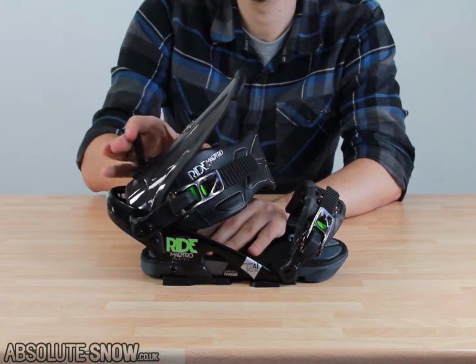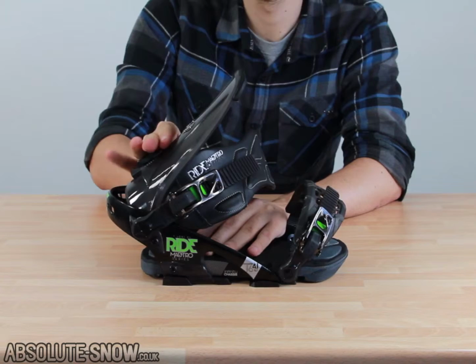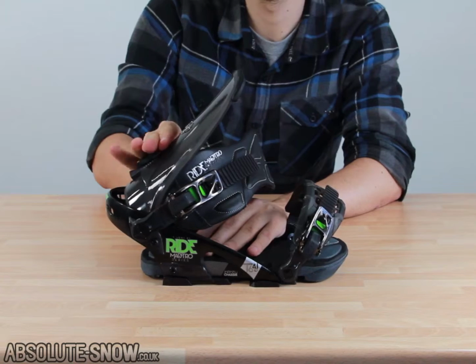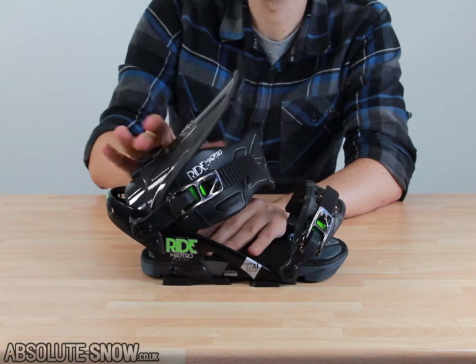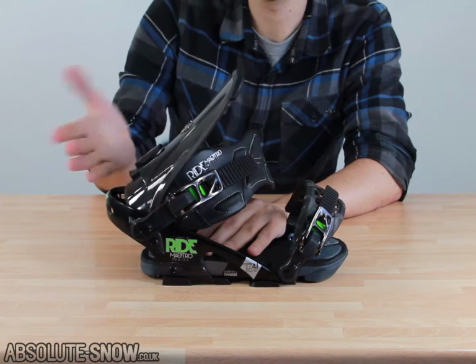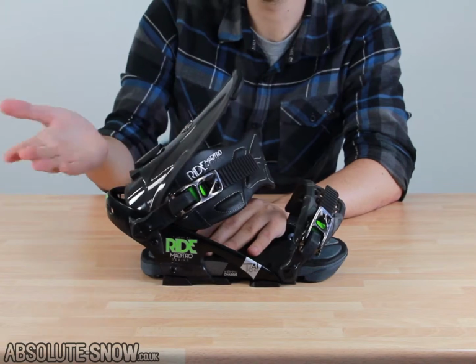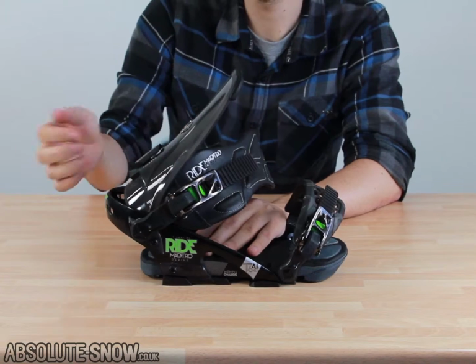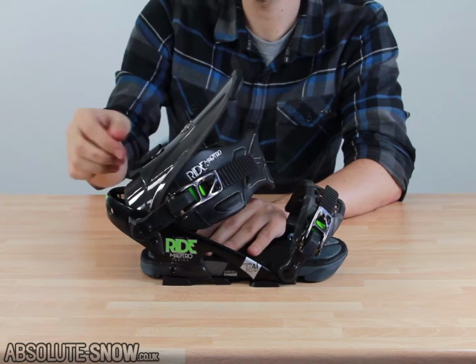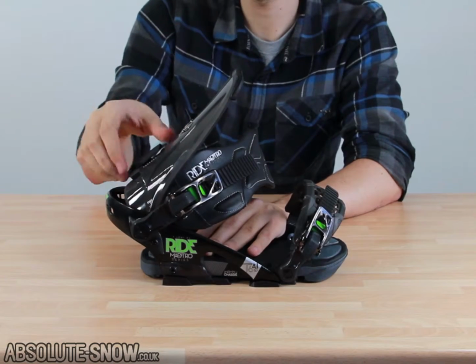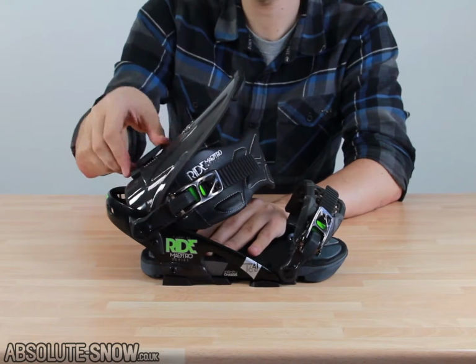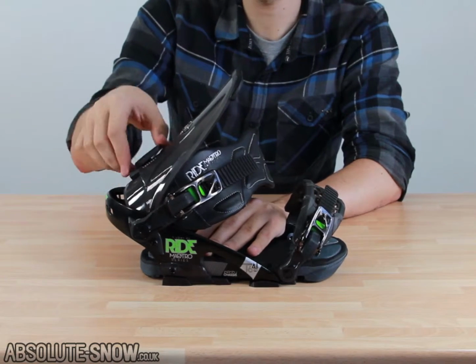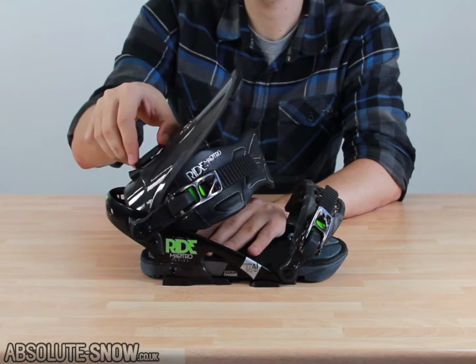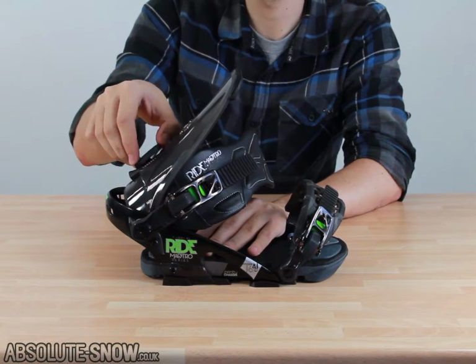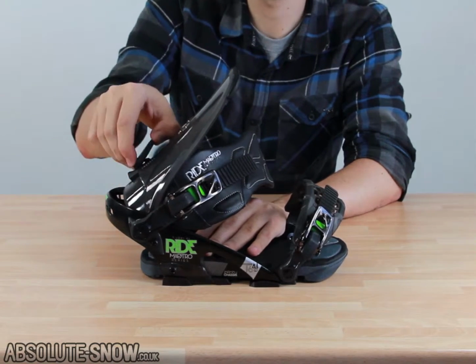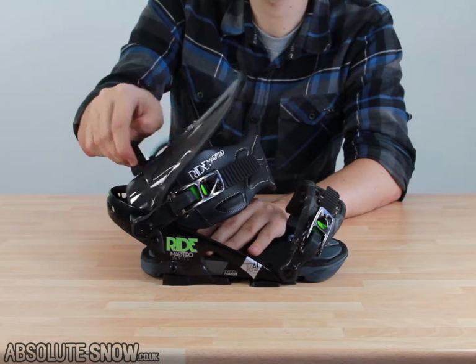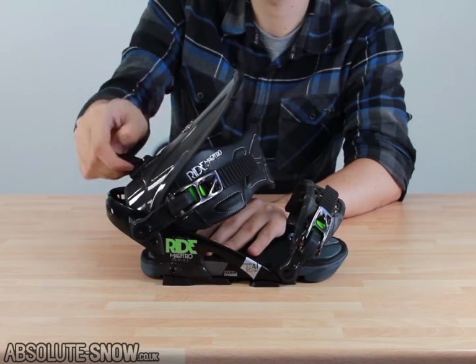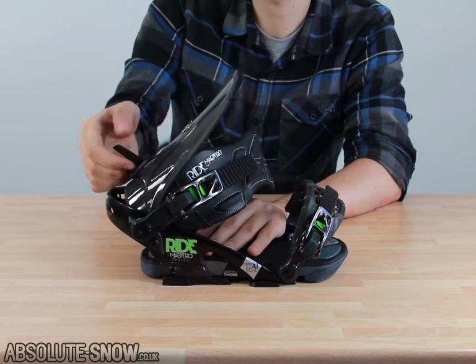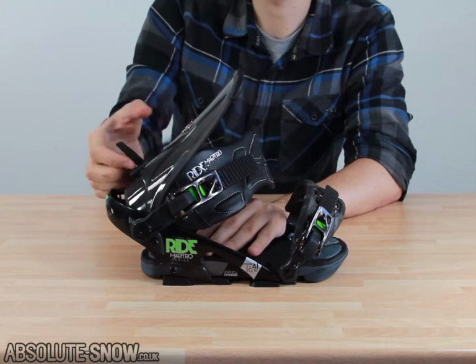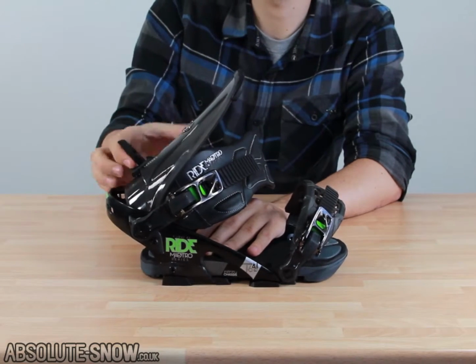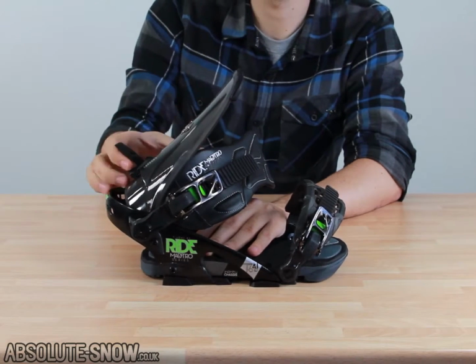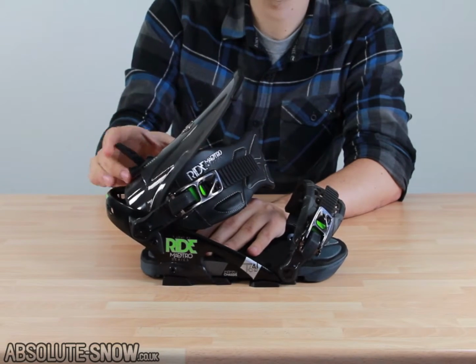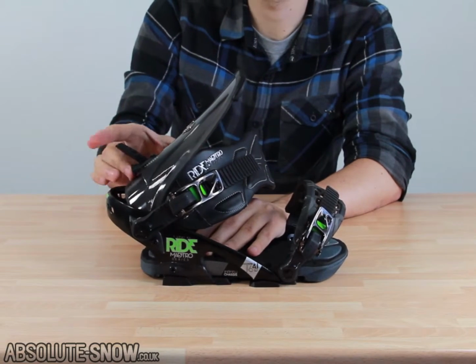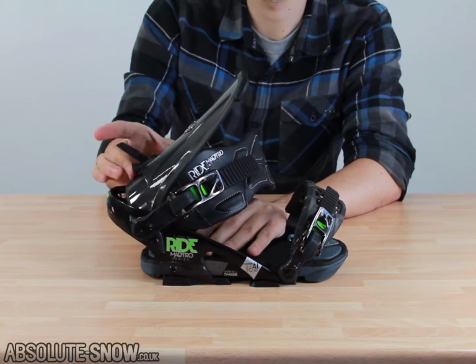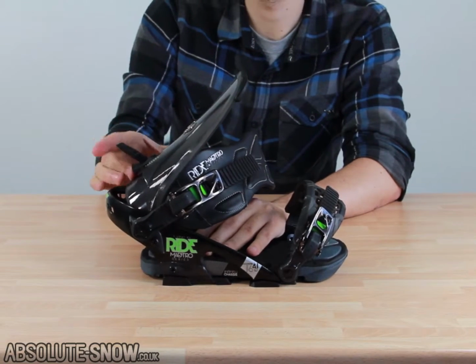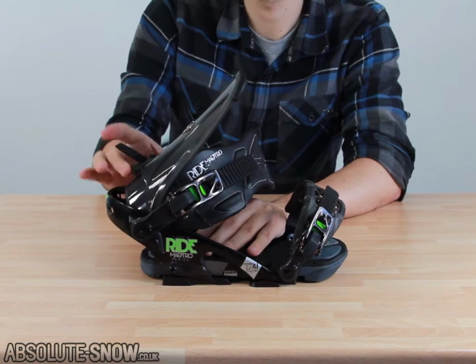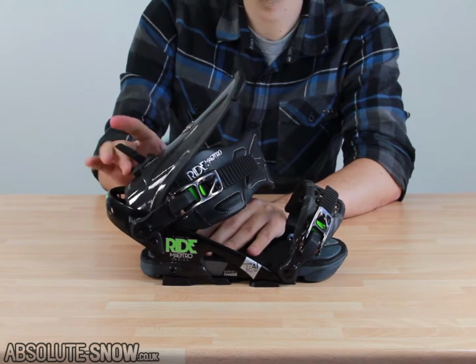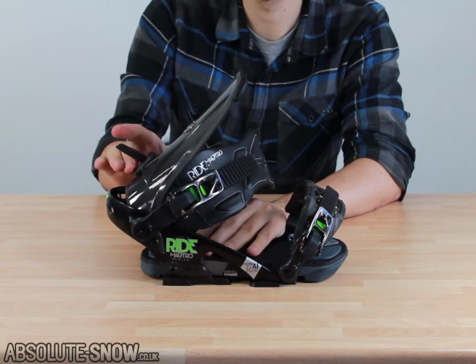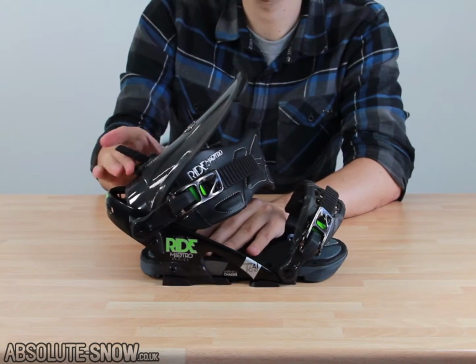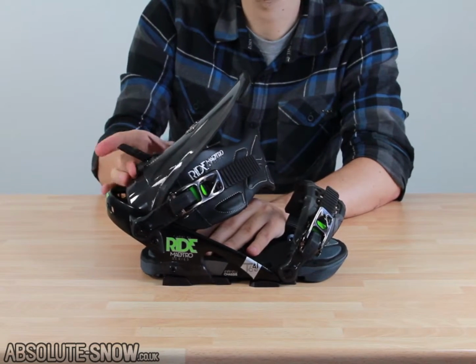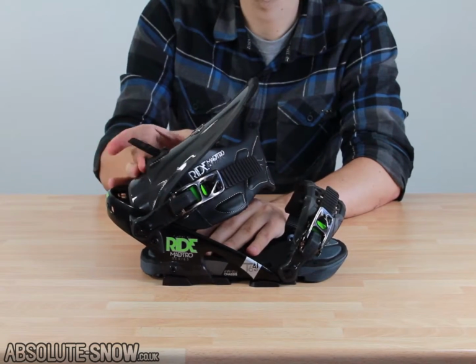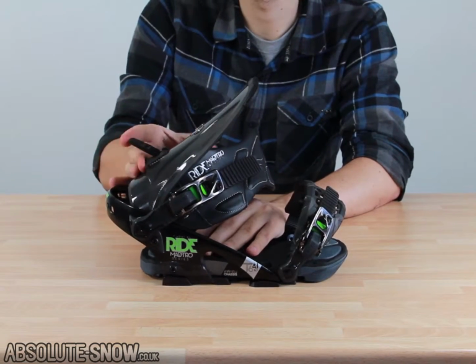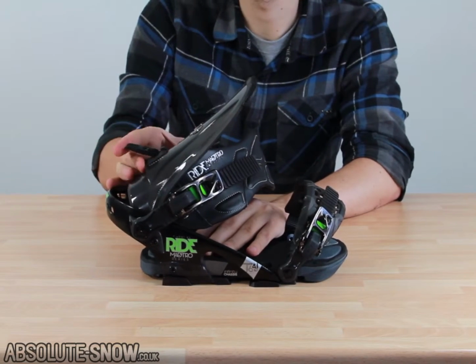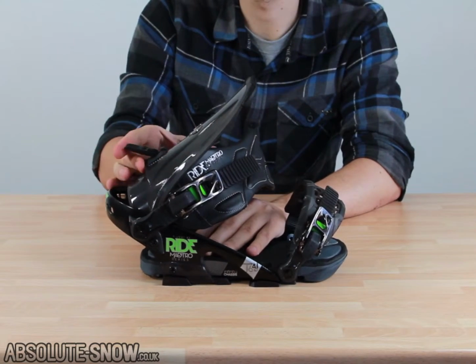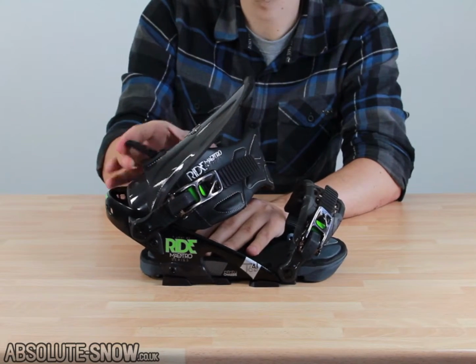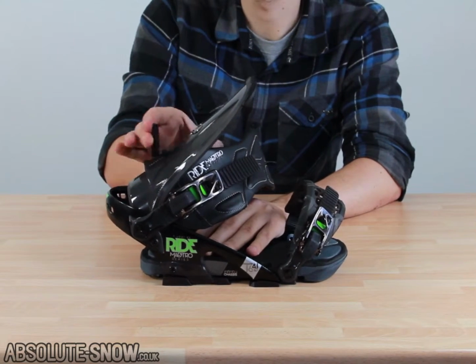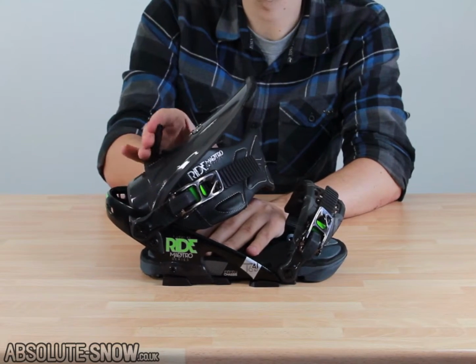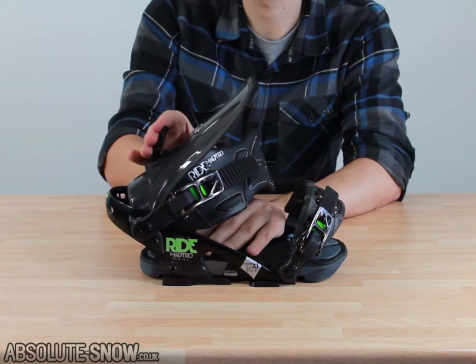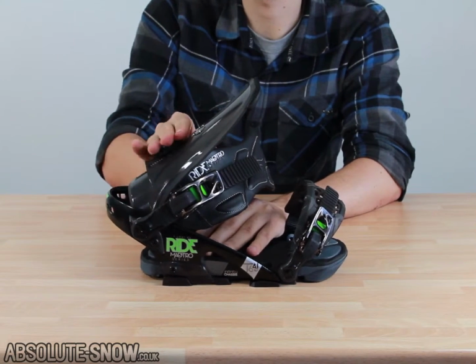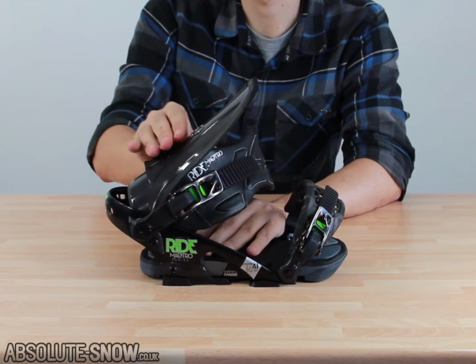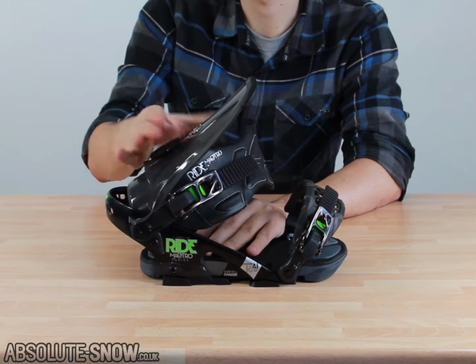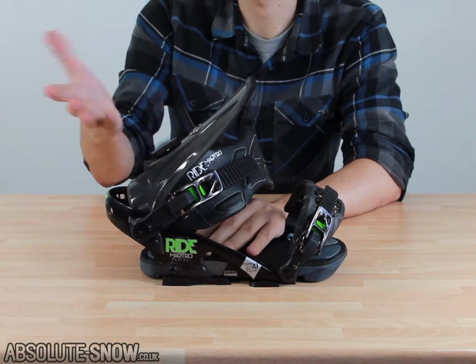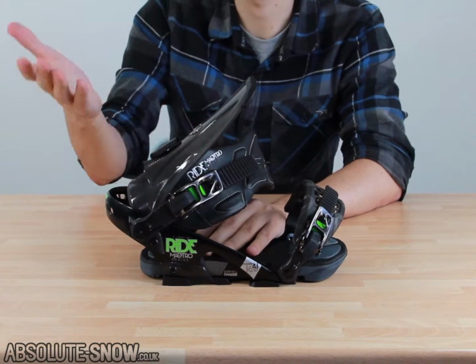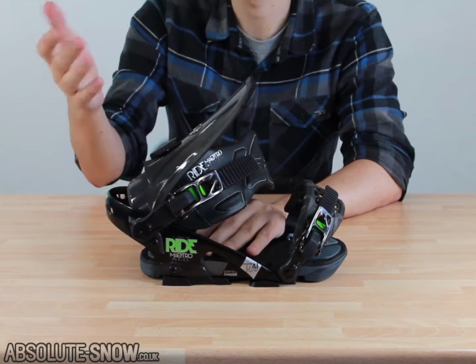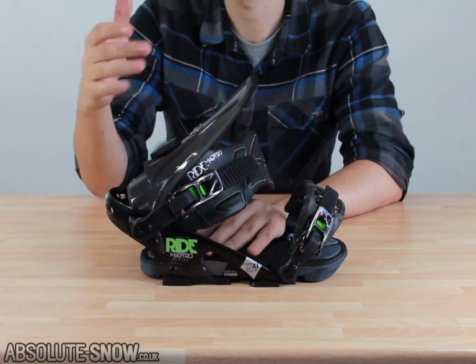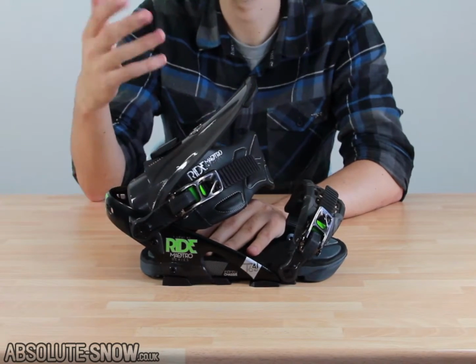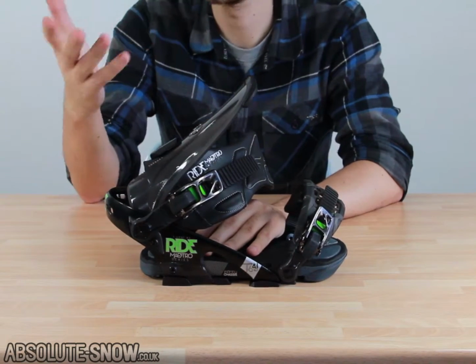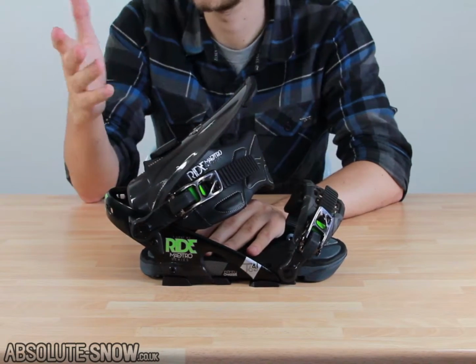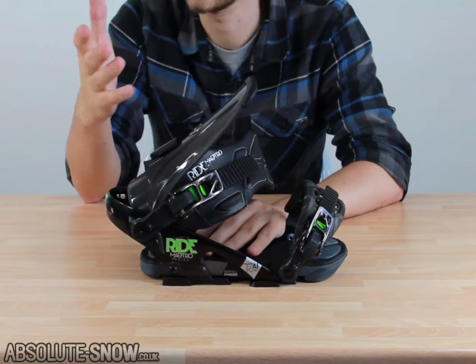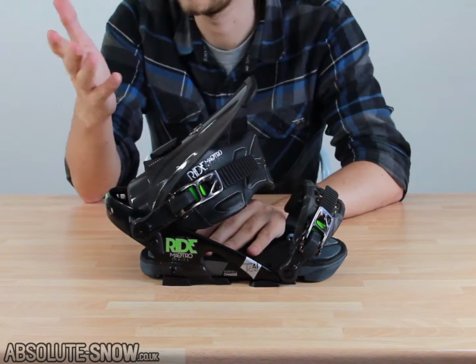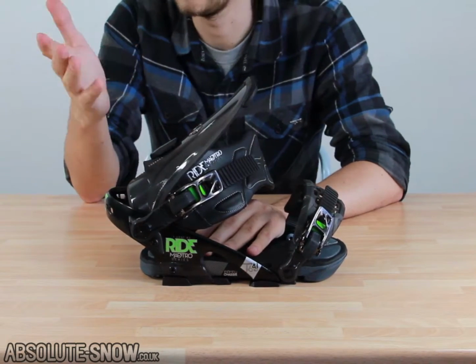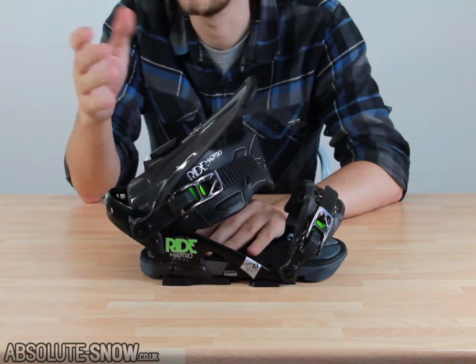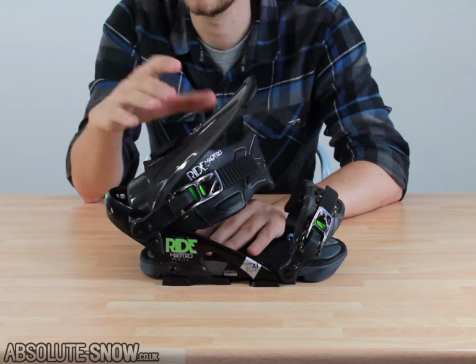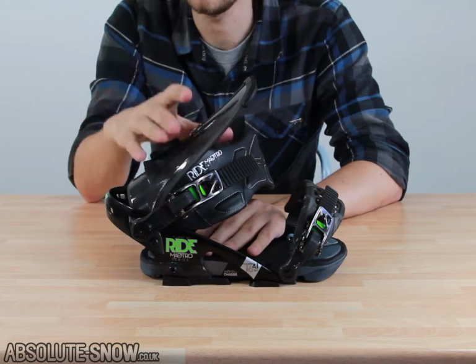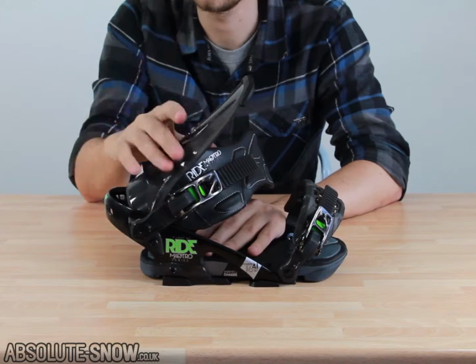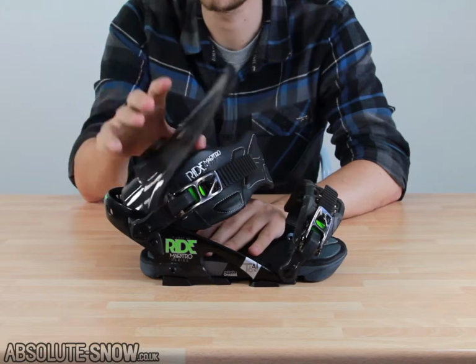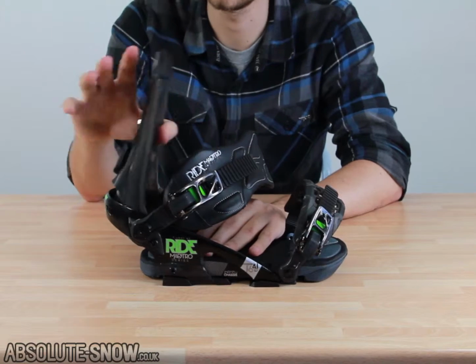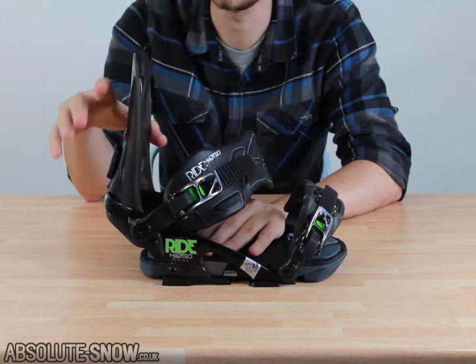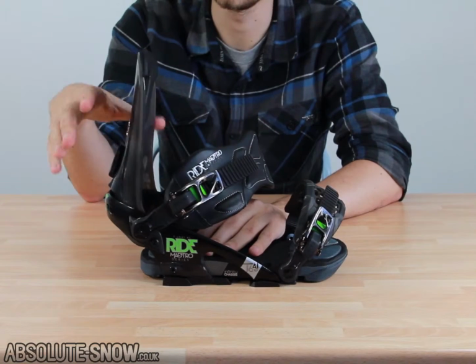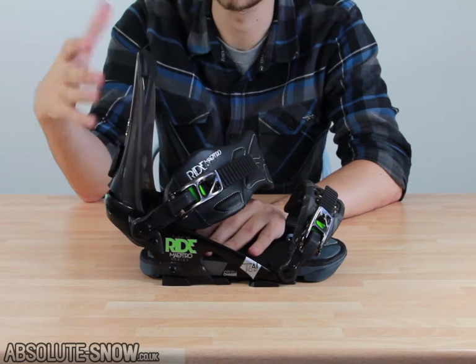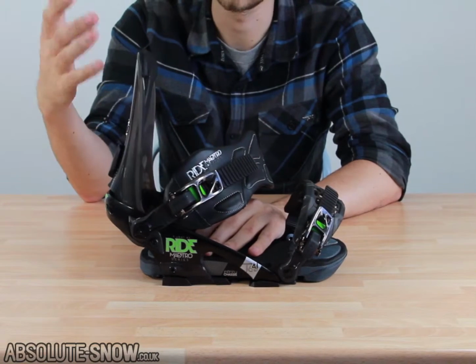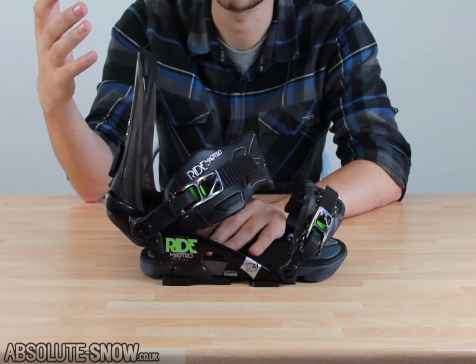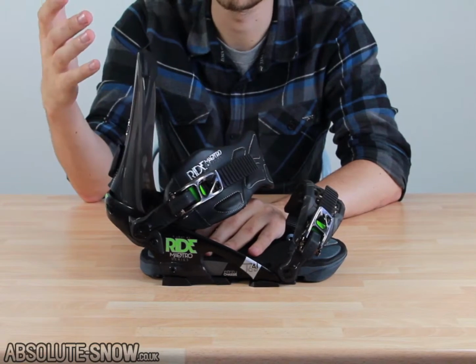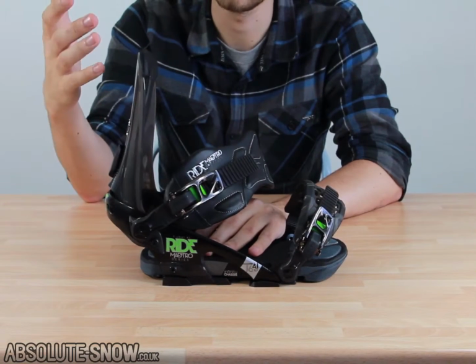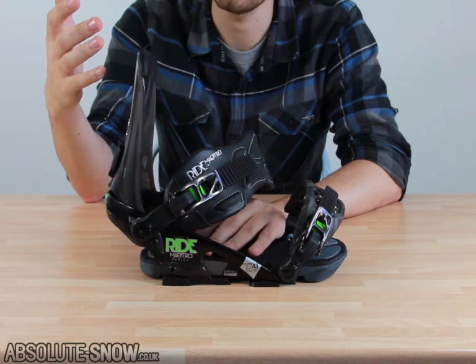Forward lean adjuster — extremely standard but very simple, works like a charm. Quick, easy, and good to use. That's the main thing.